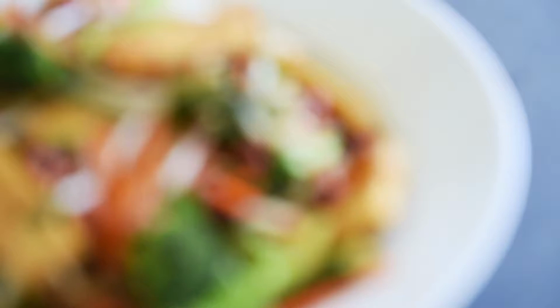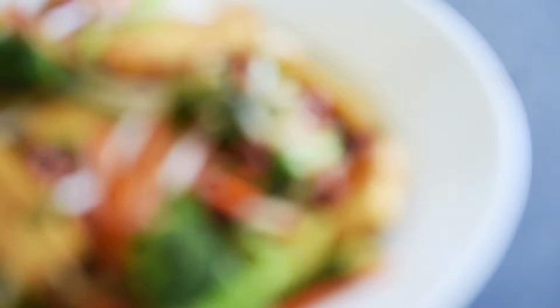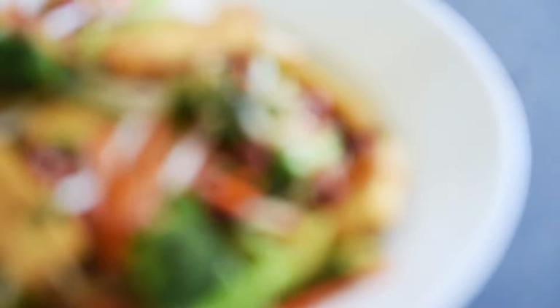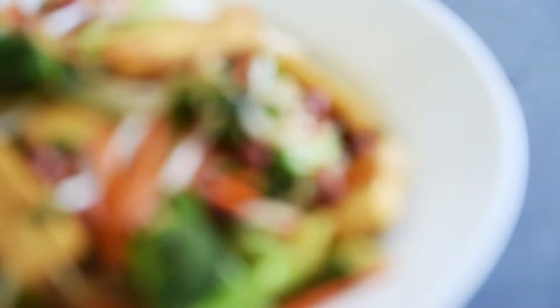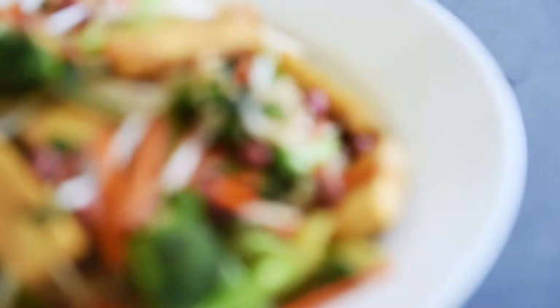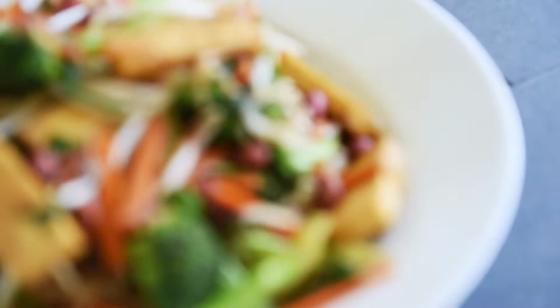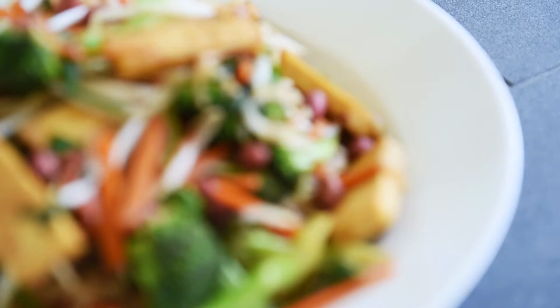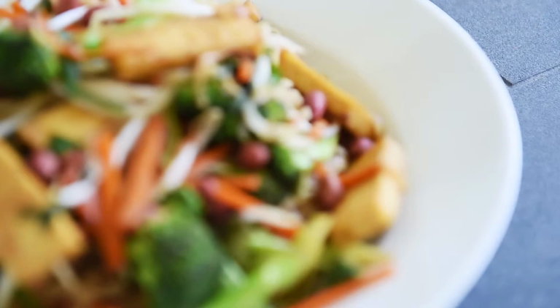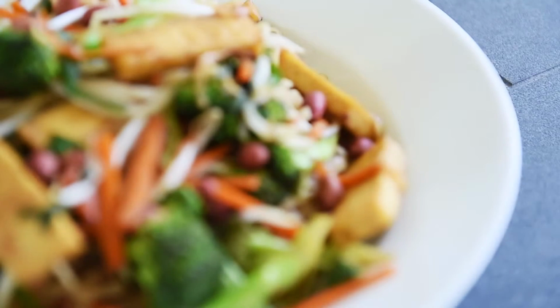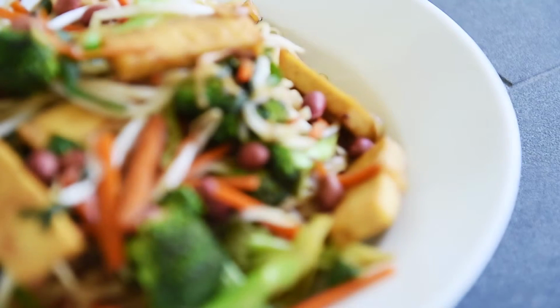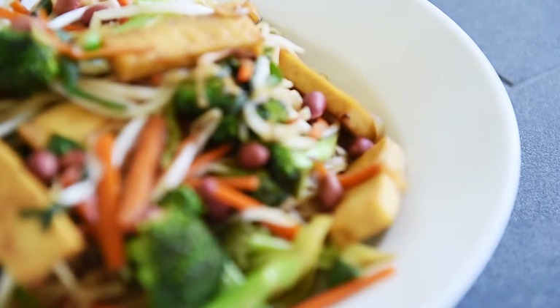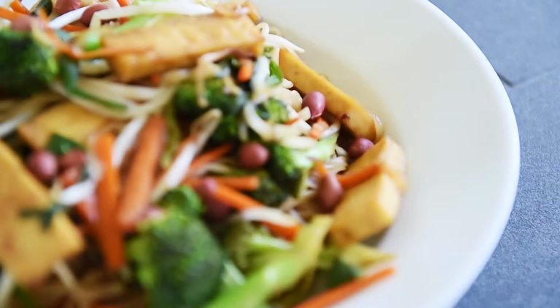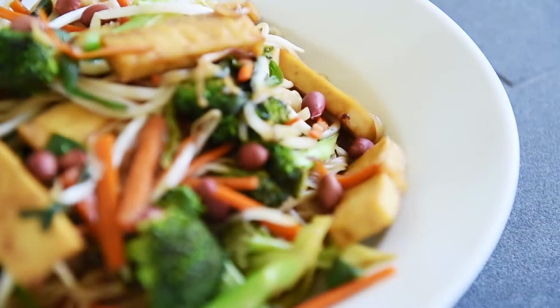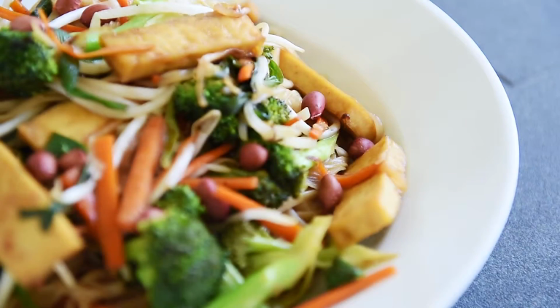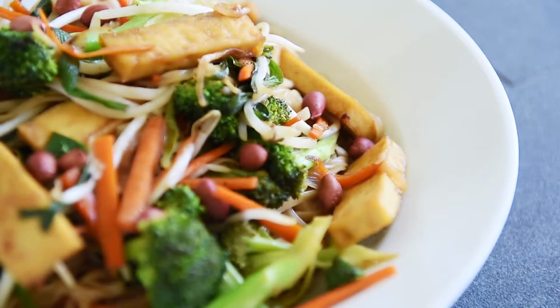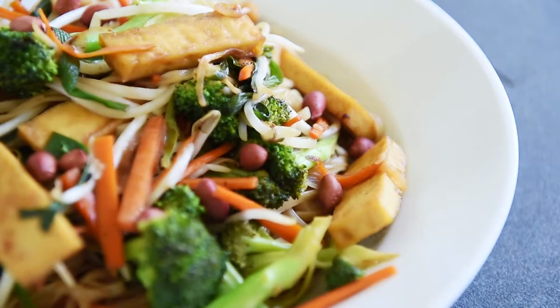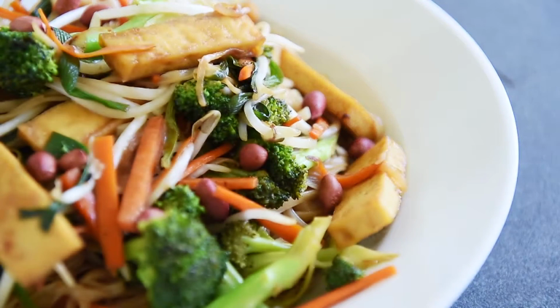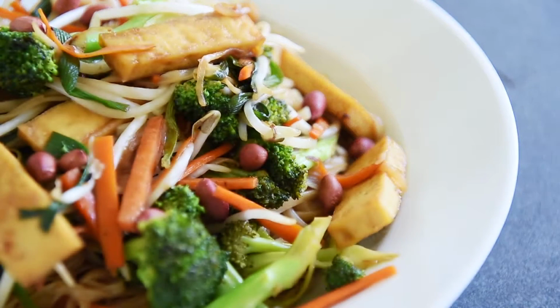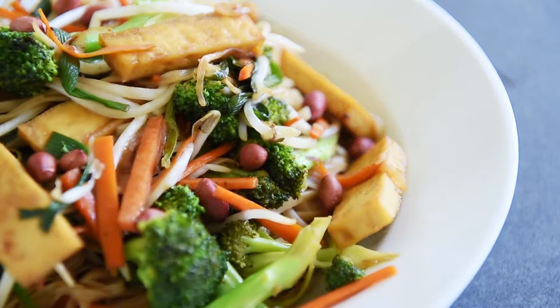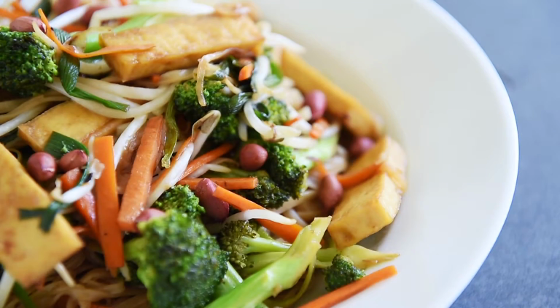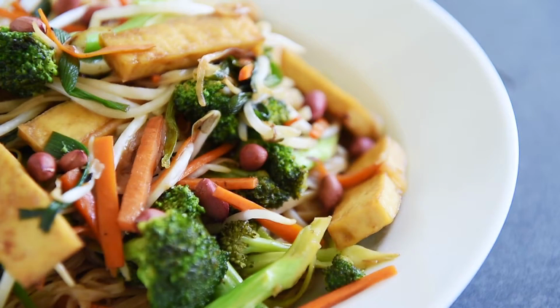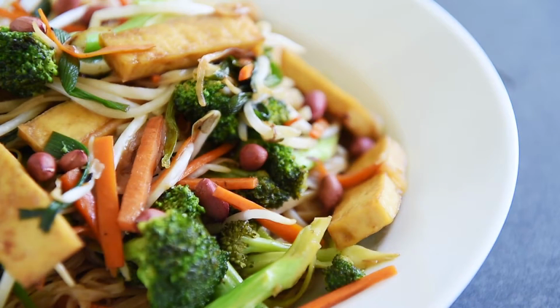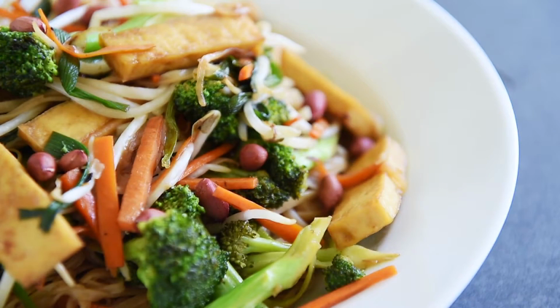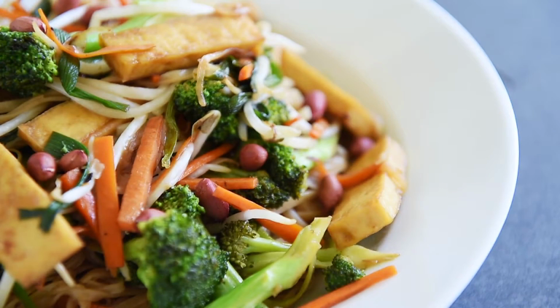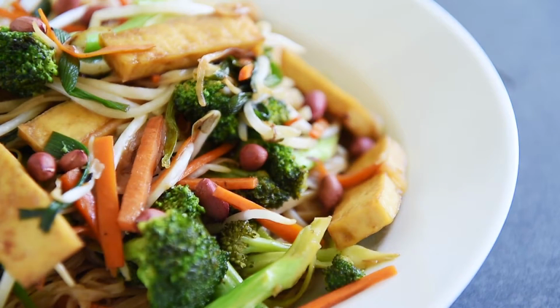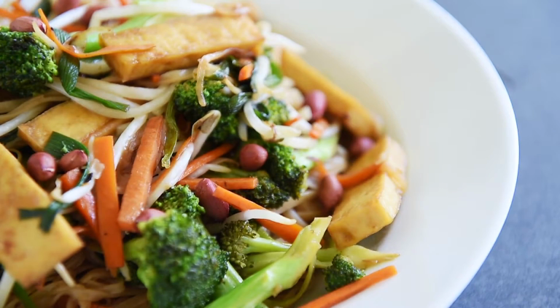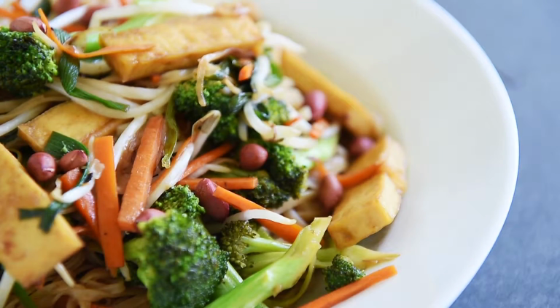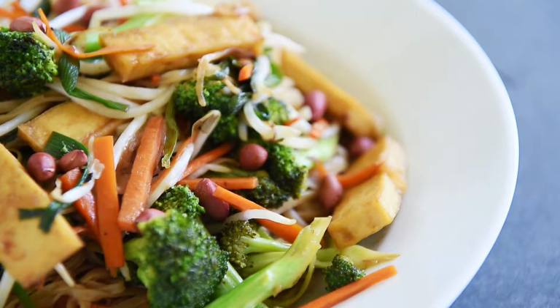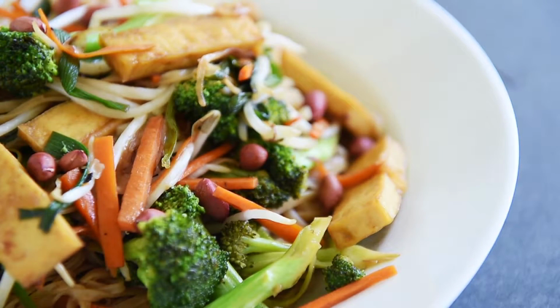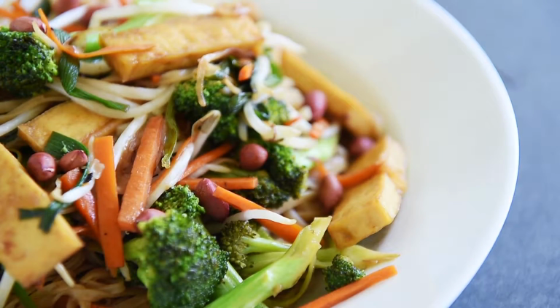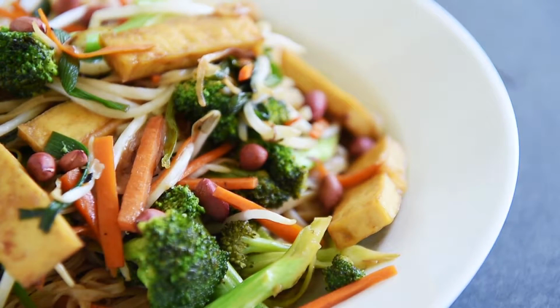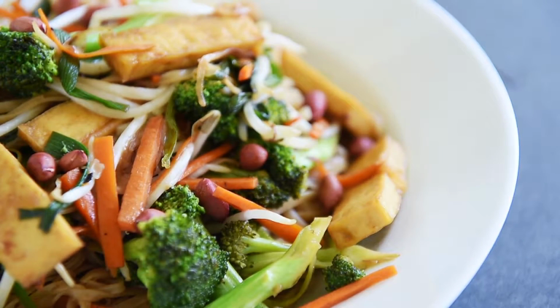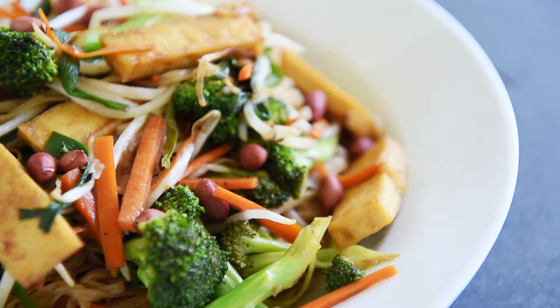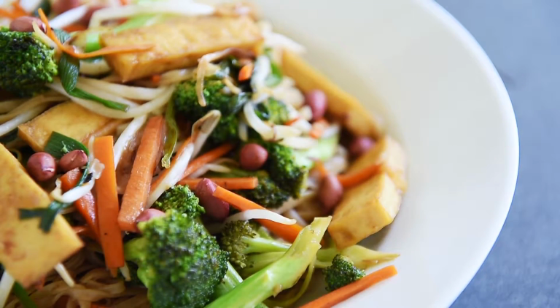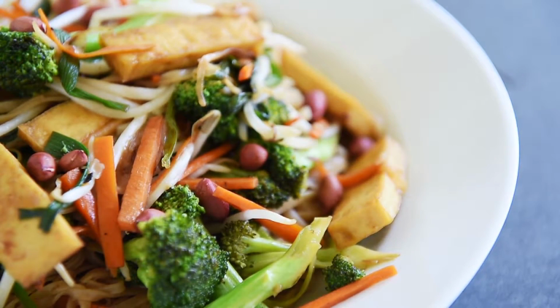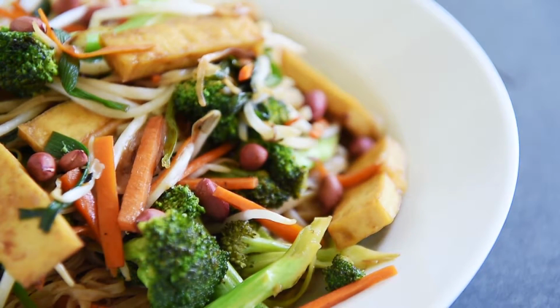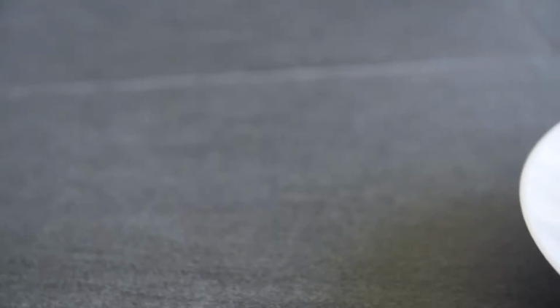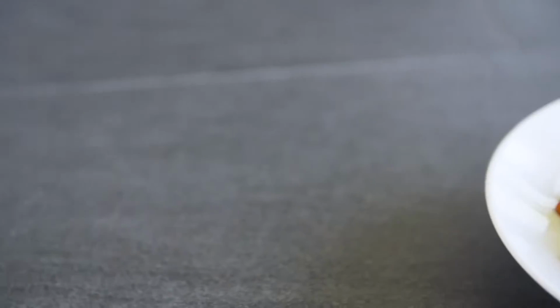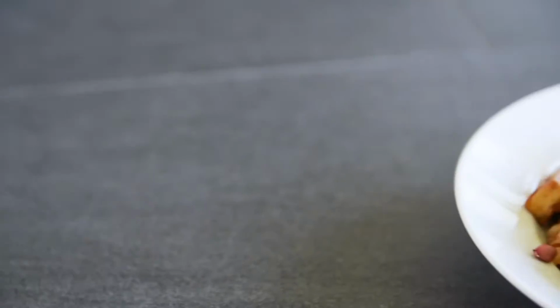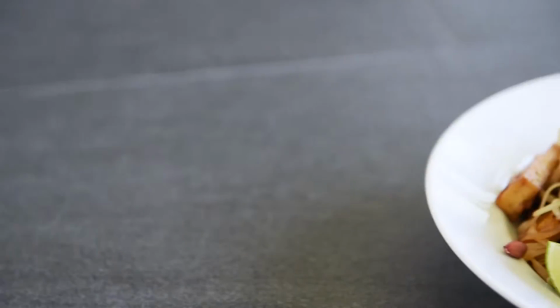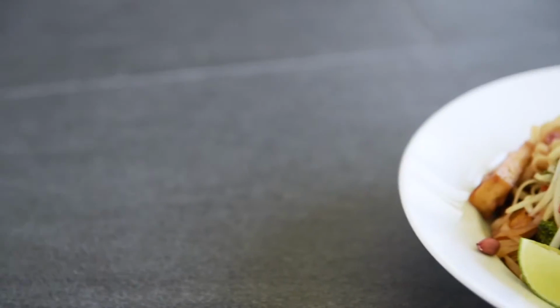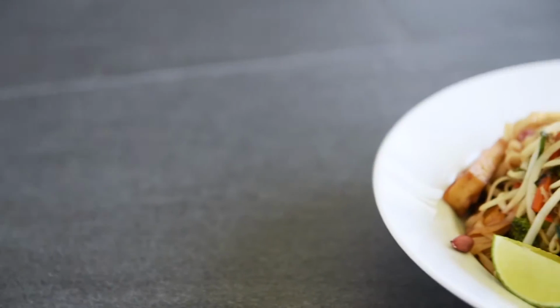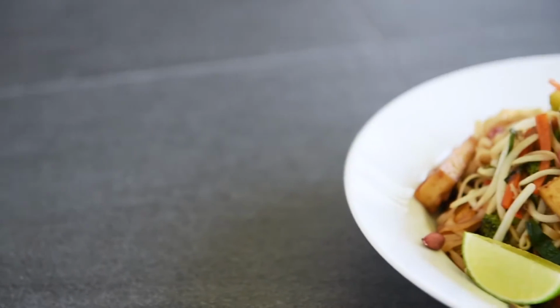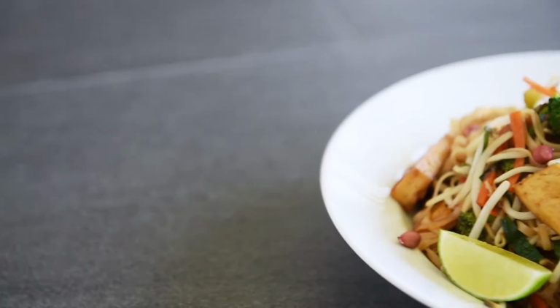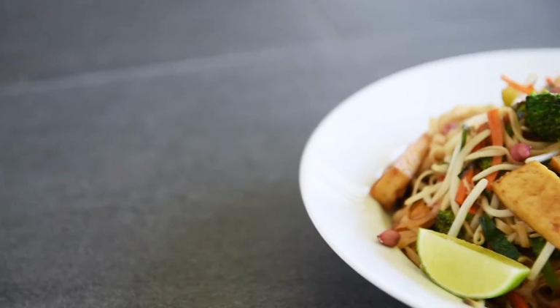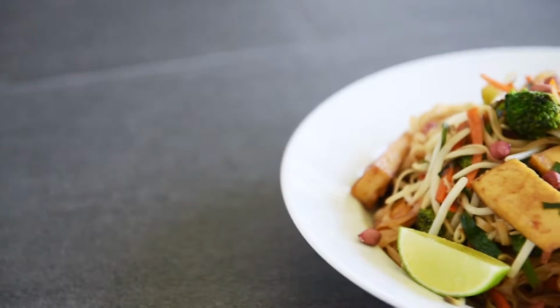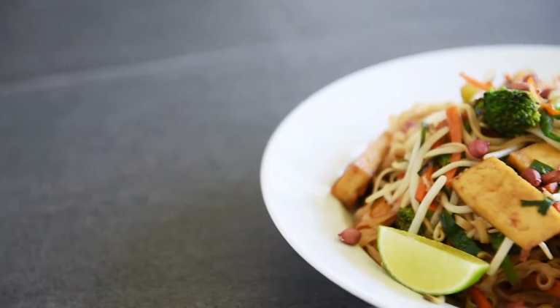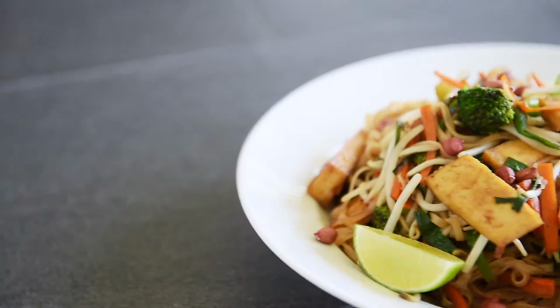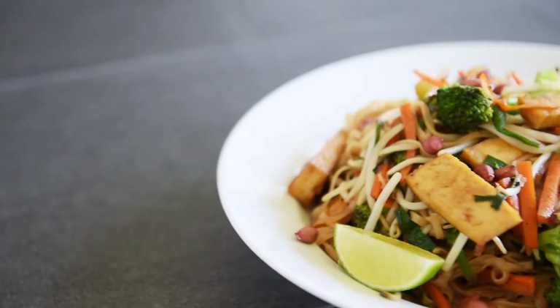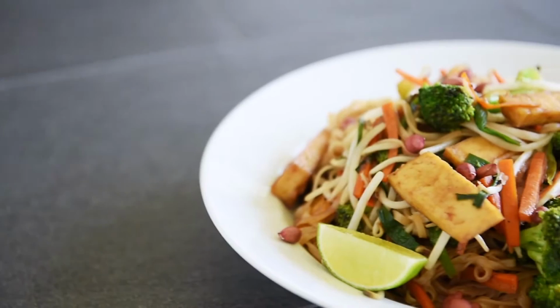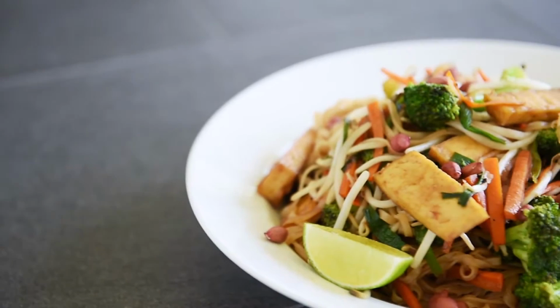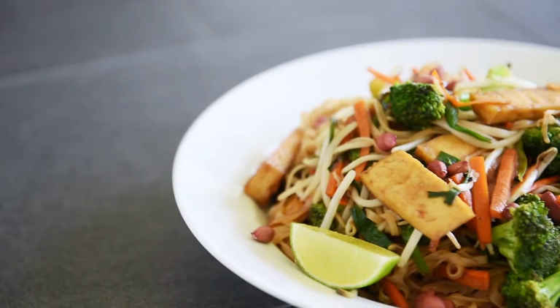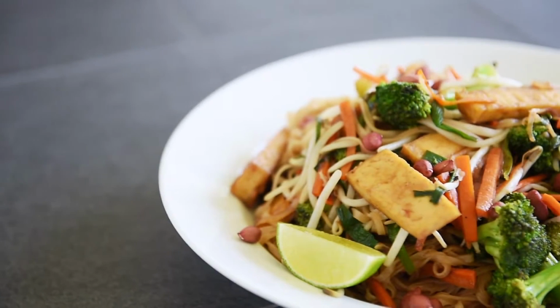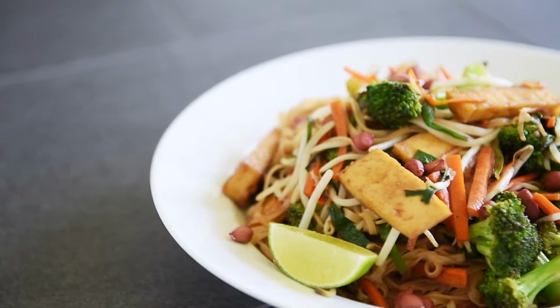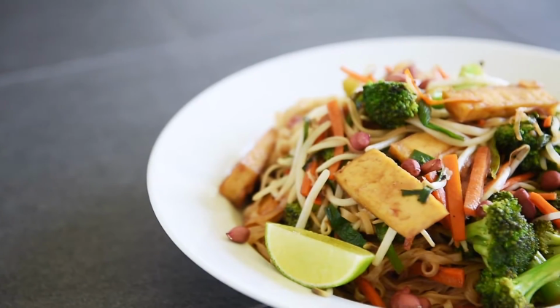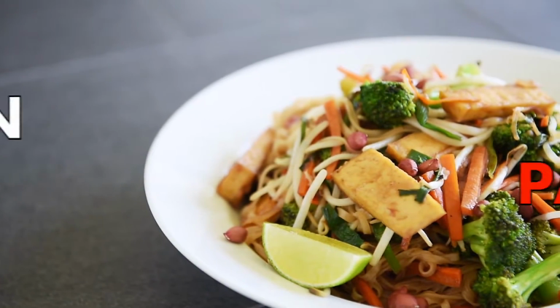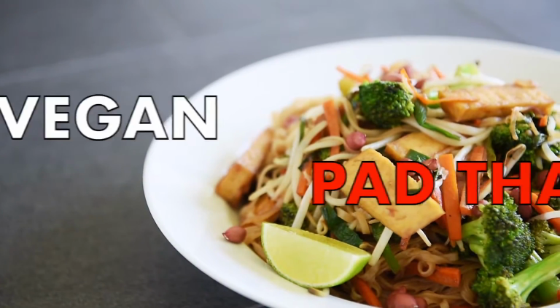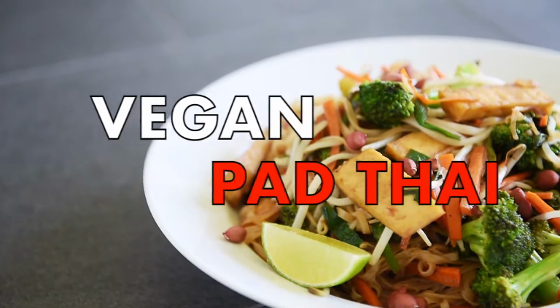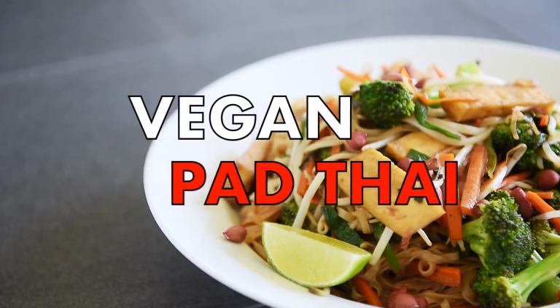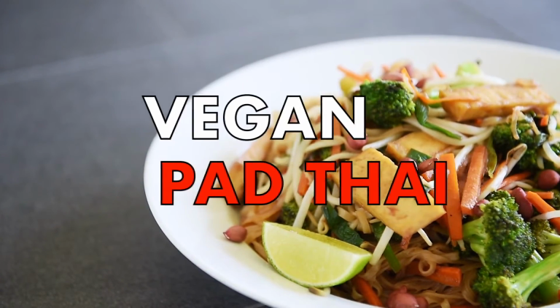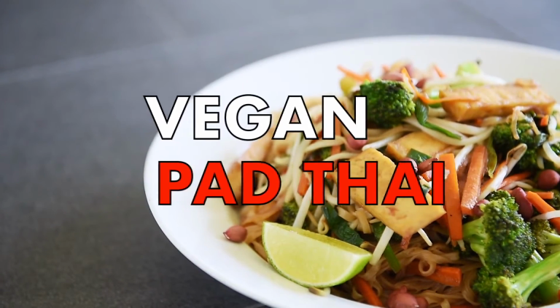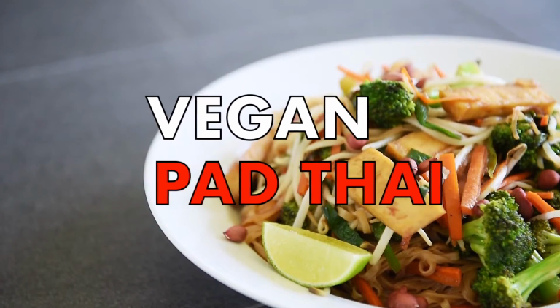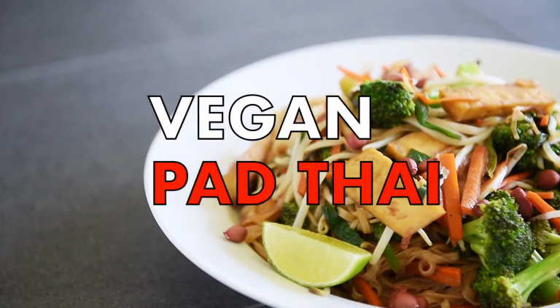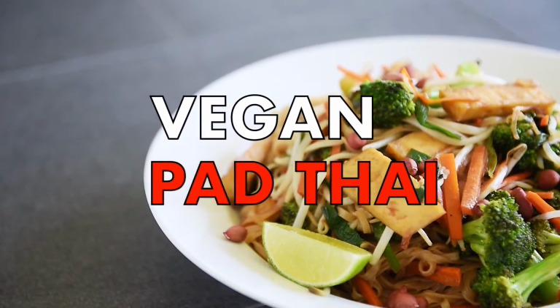On today's menu, a recipe so delicious you'll be tempted to lick the screen: Vegan Pad Thai.